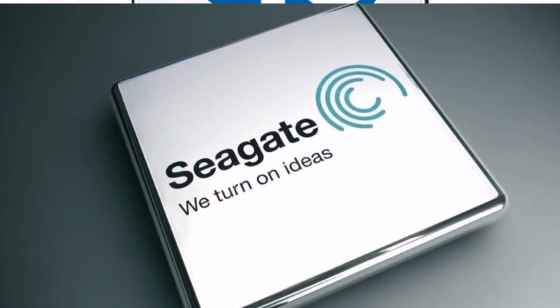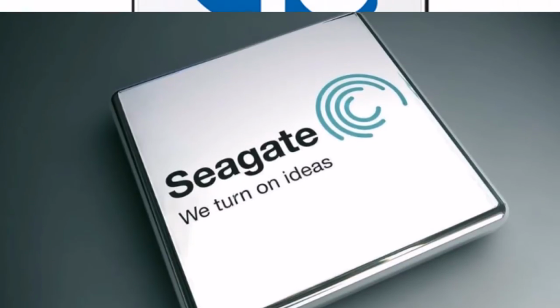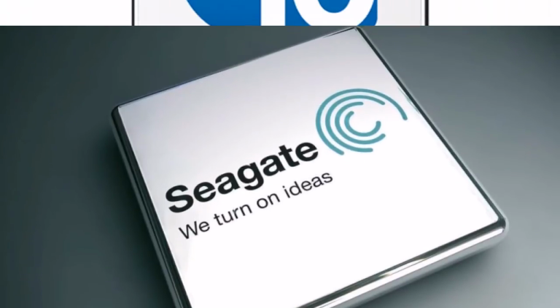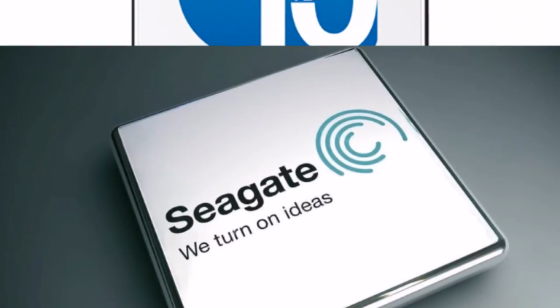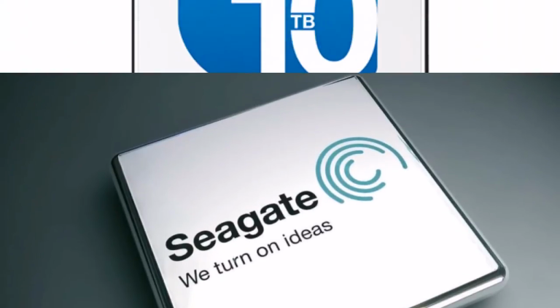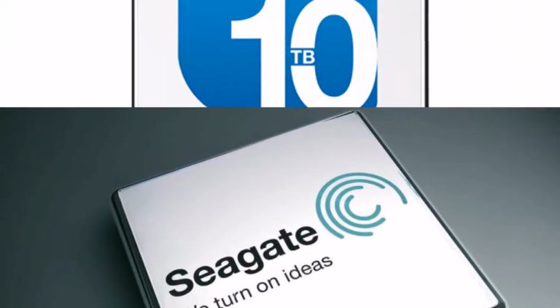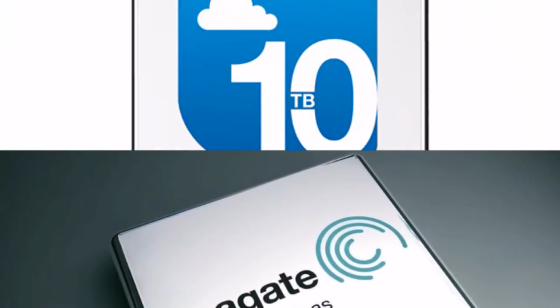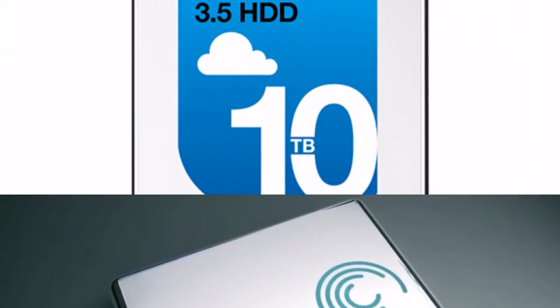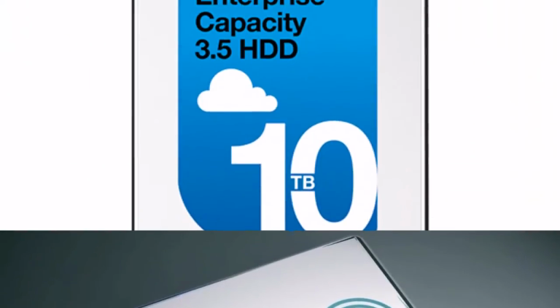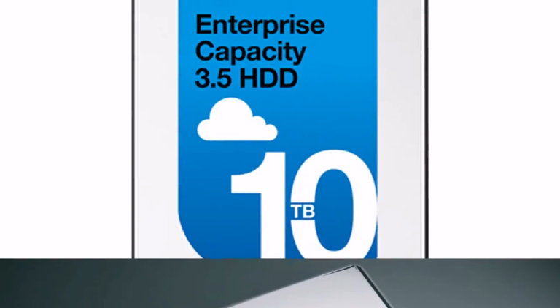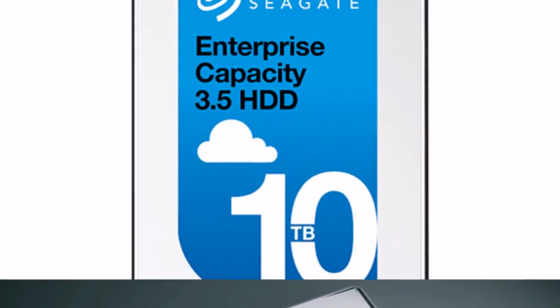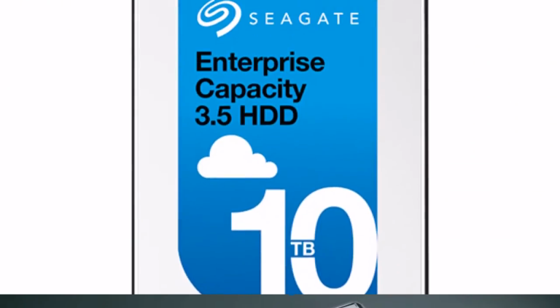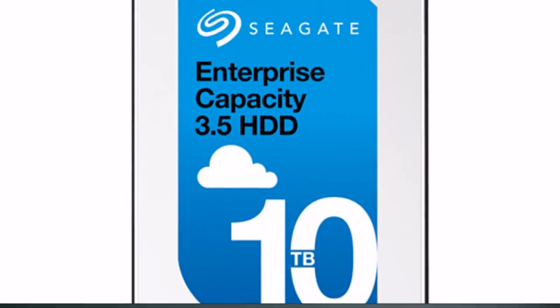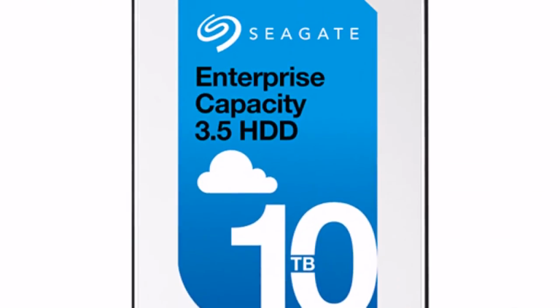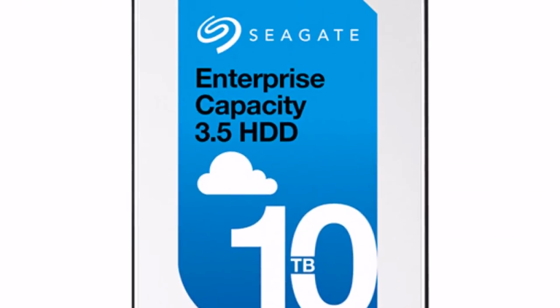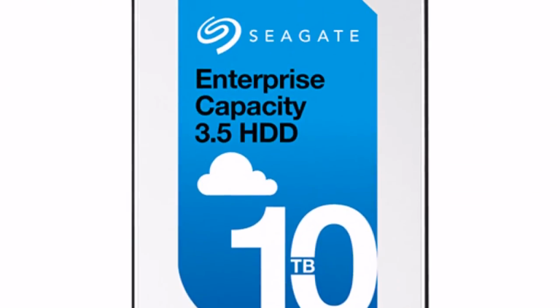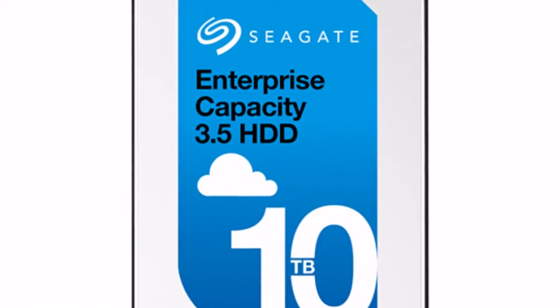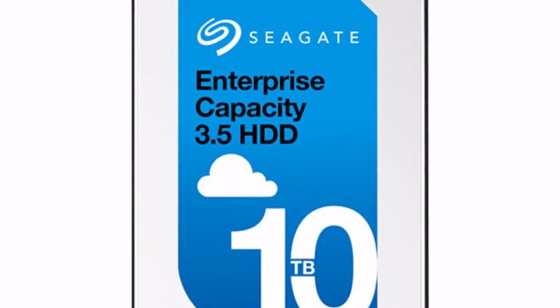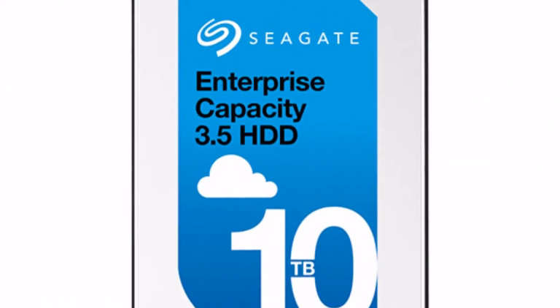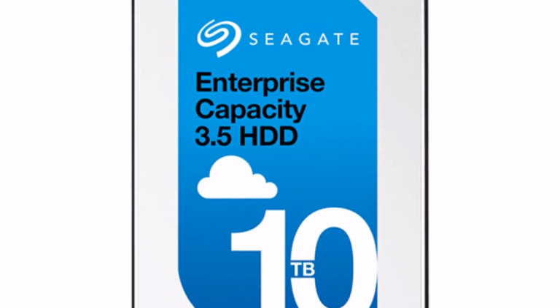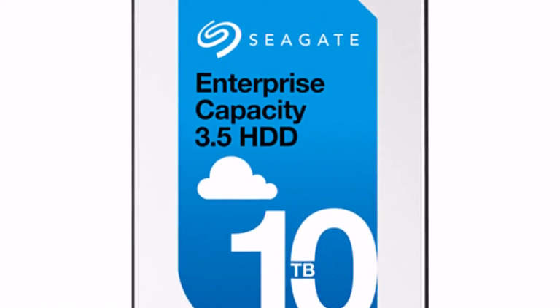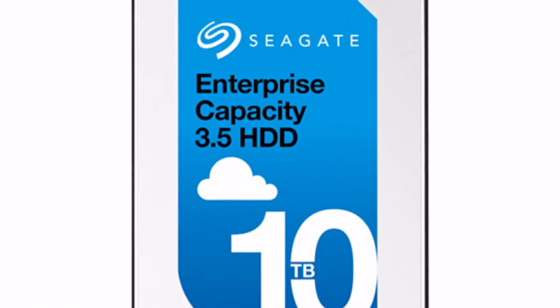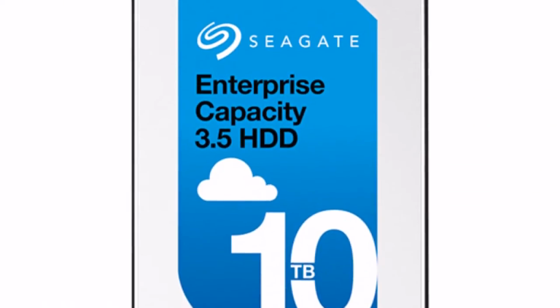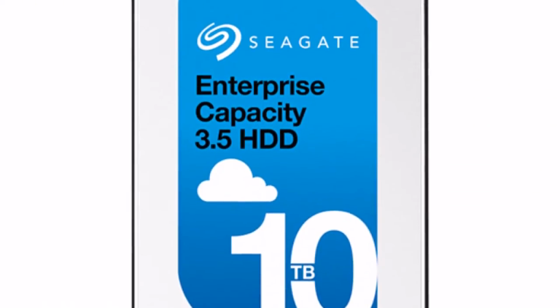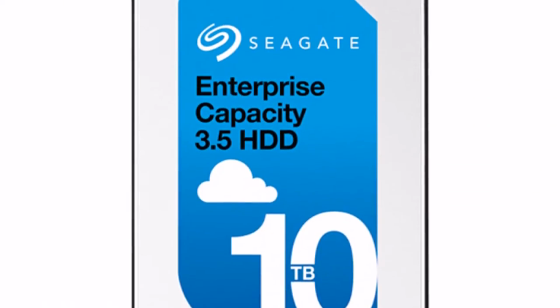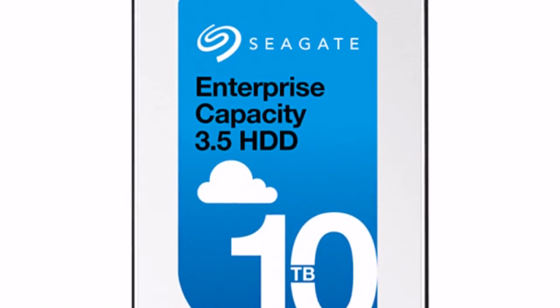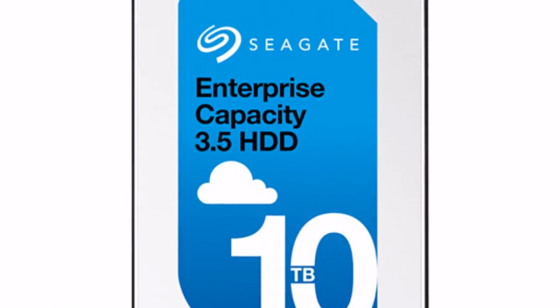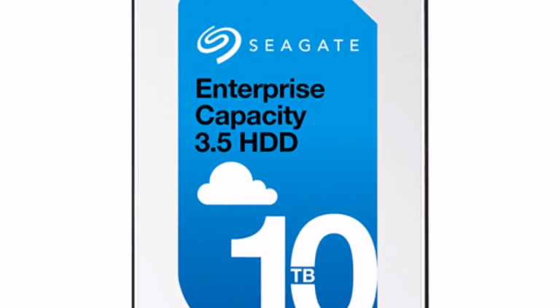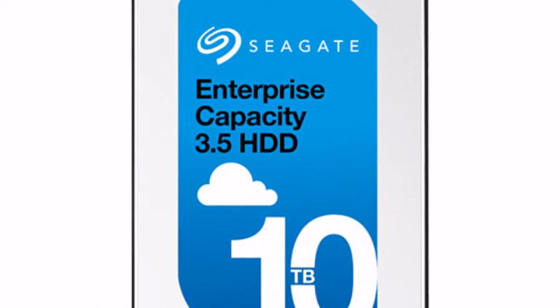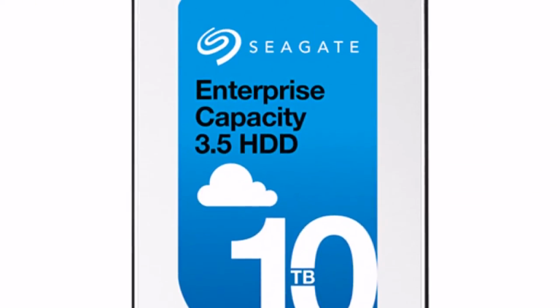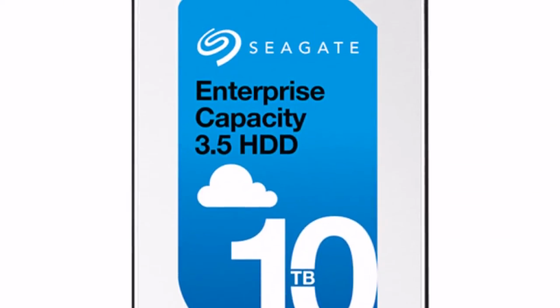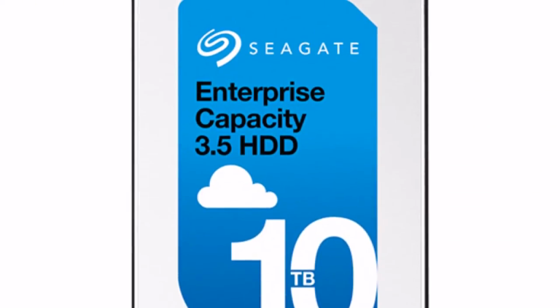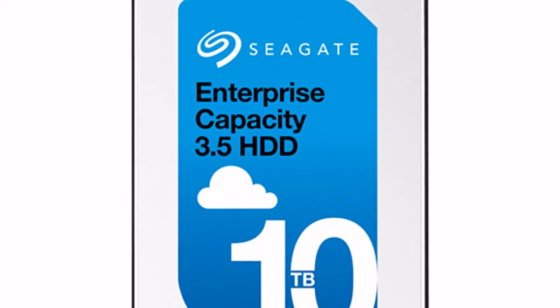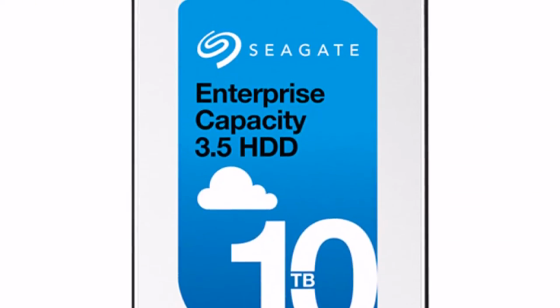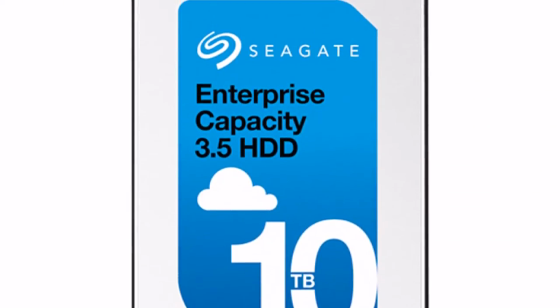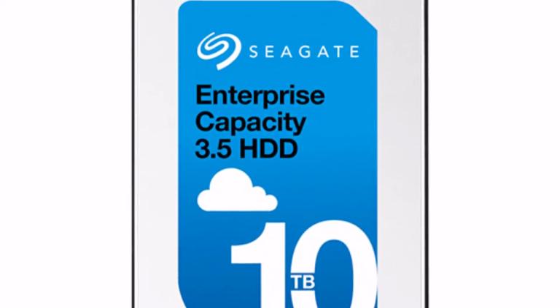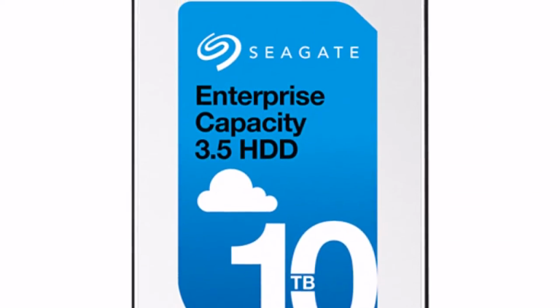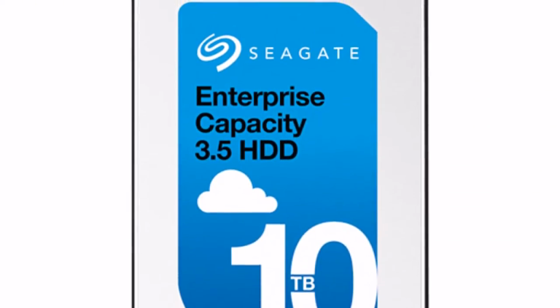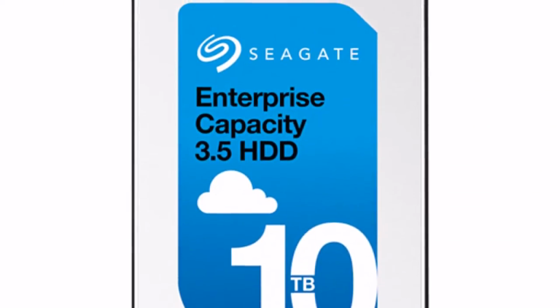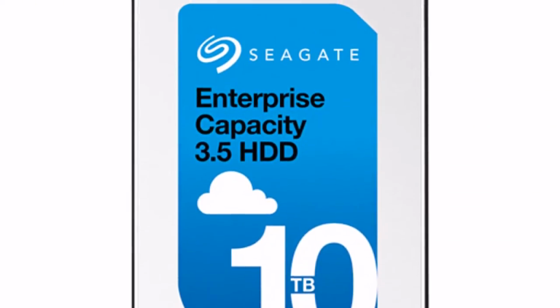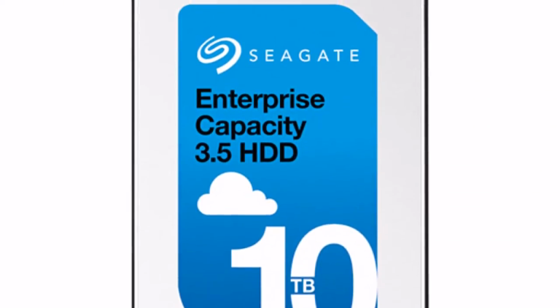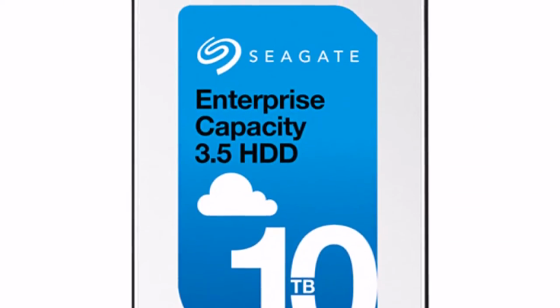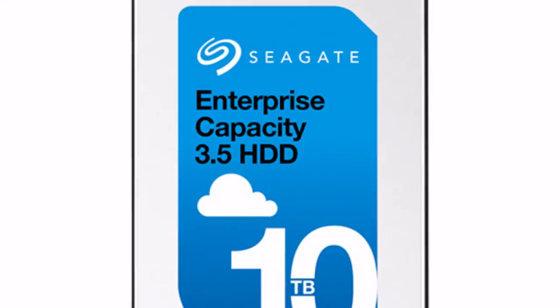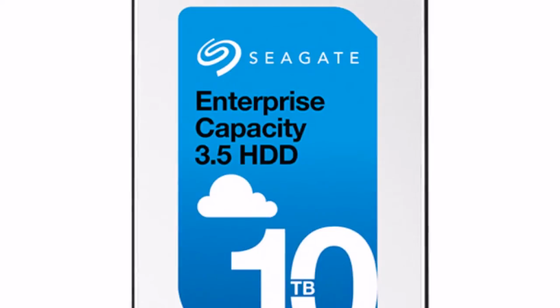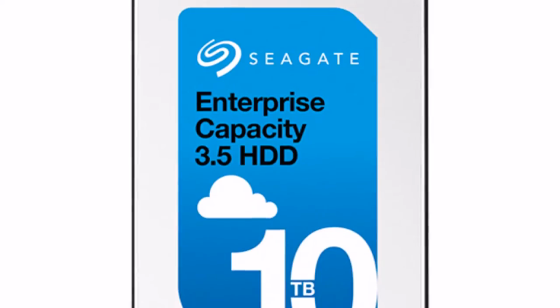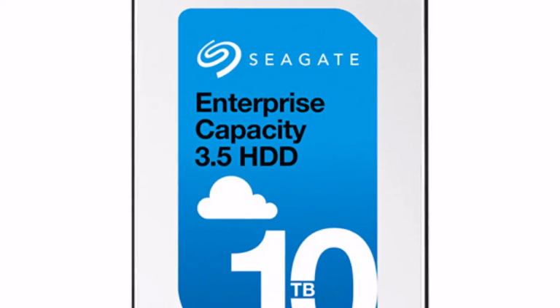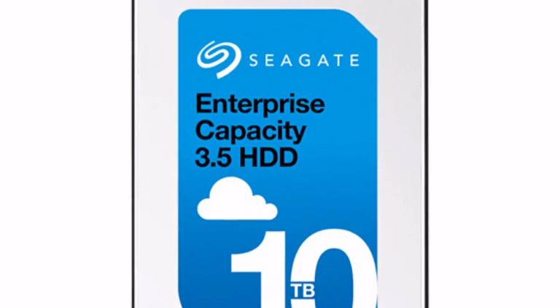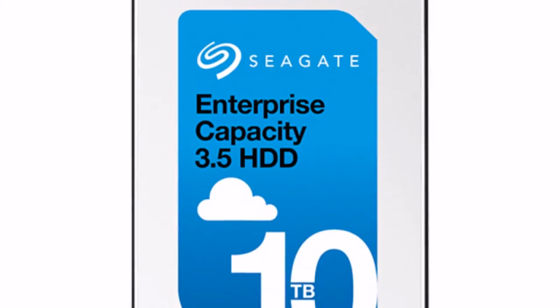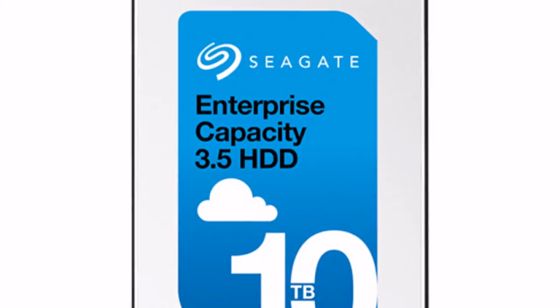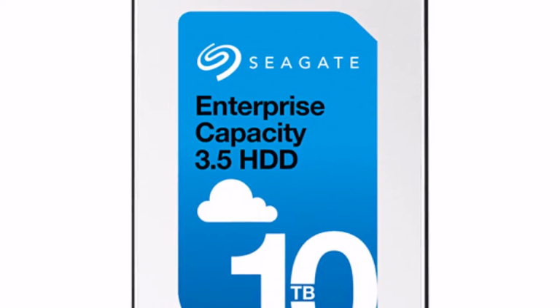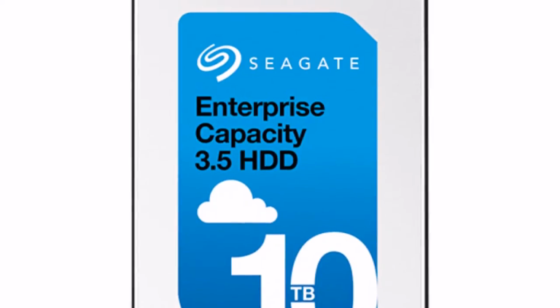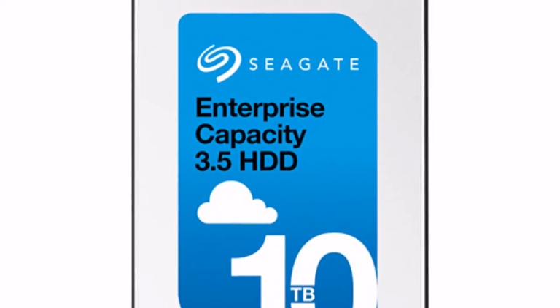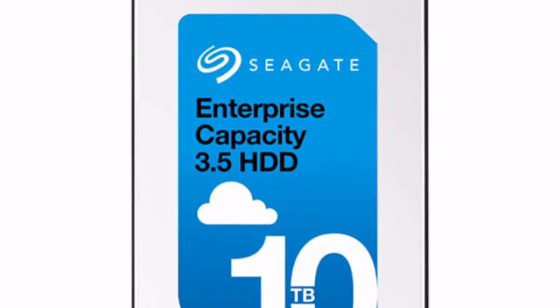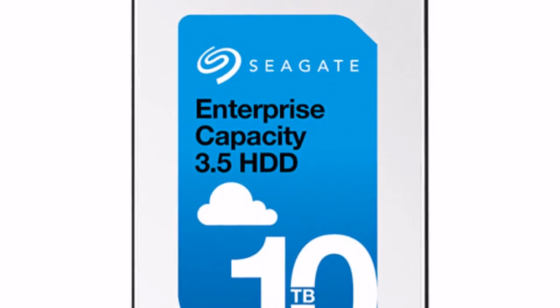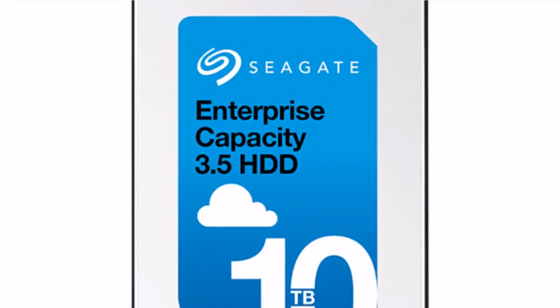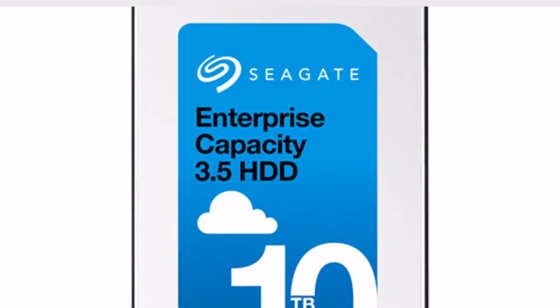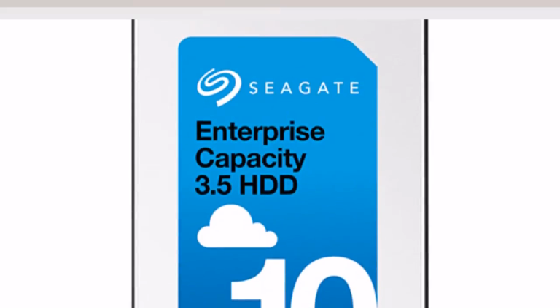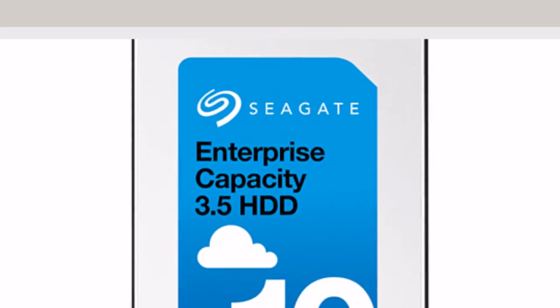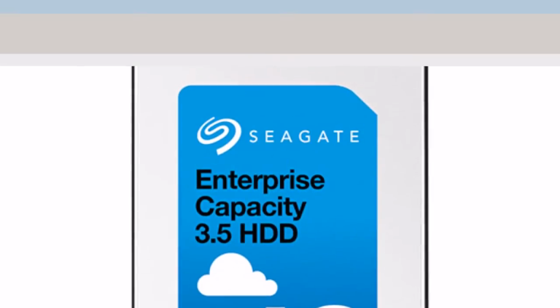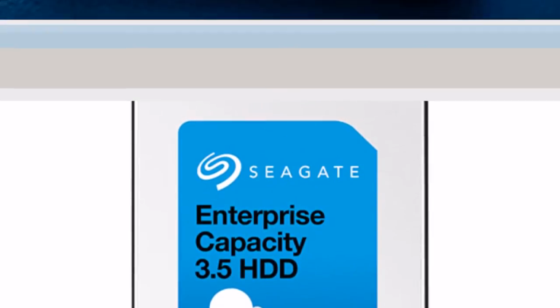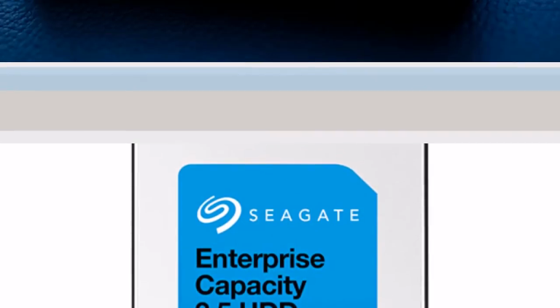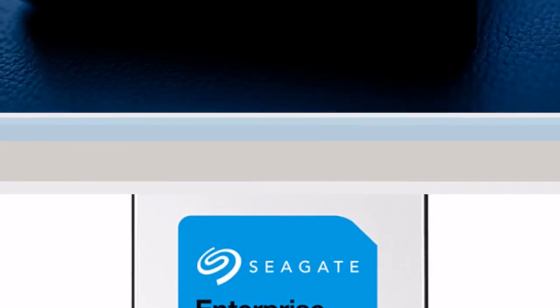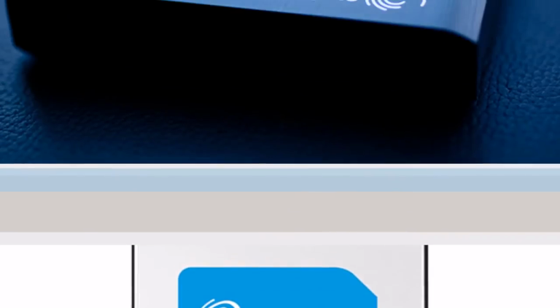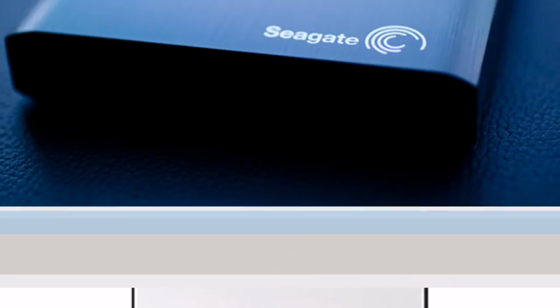Impressive for a hard drive, but nothing to write home about when it comes to the performance offered by SSDs.